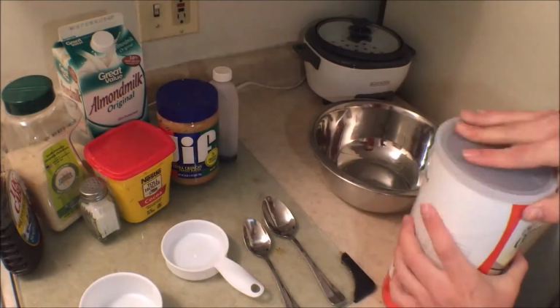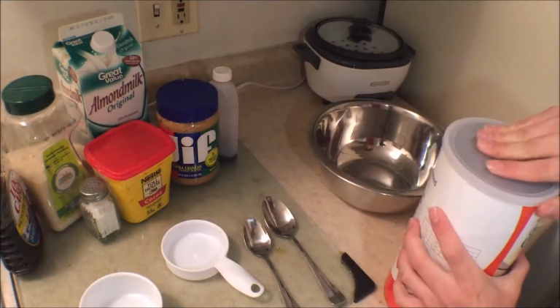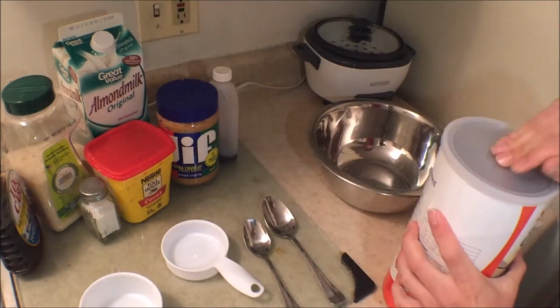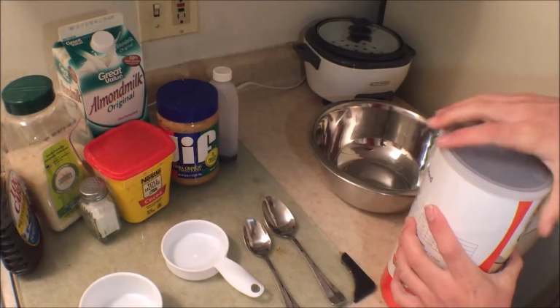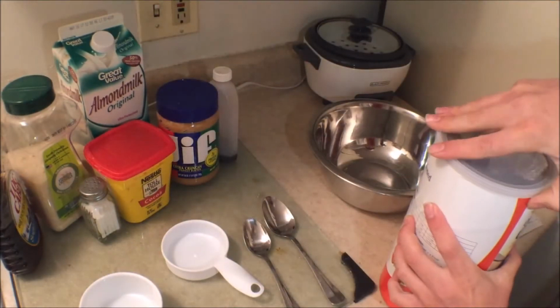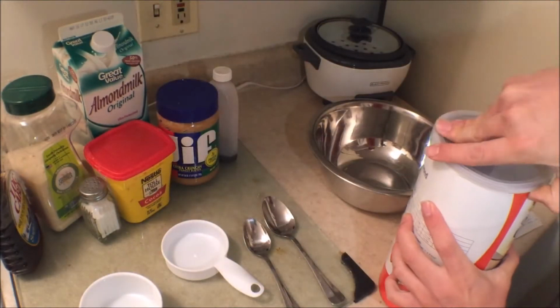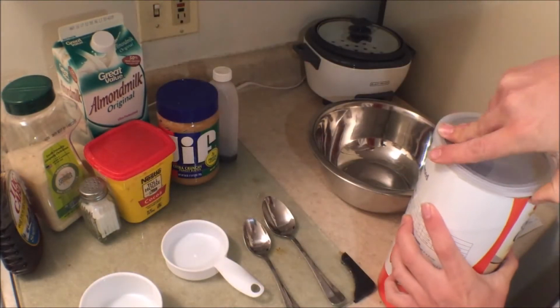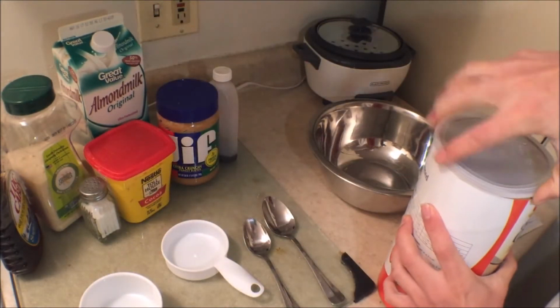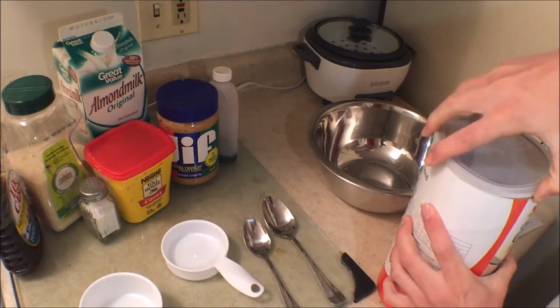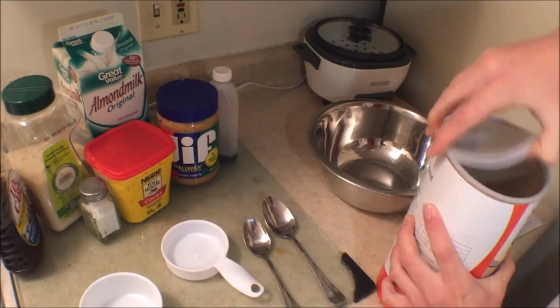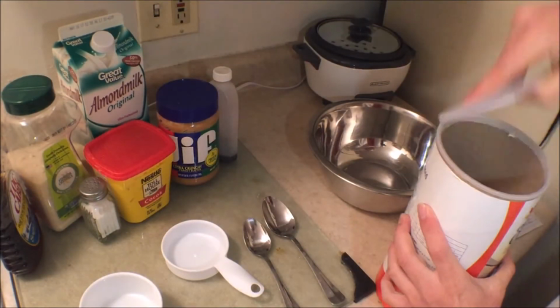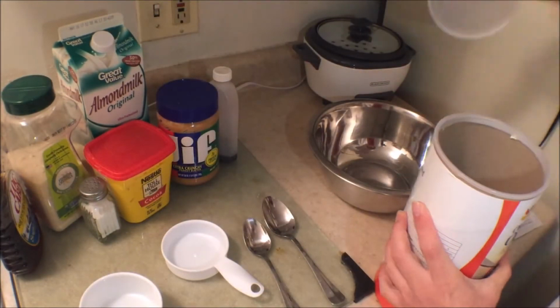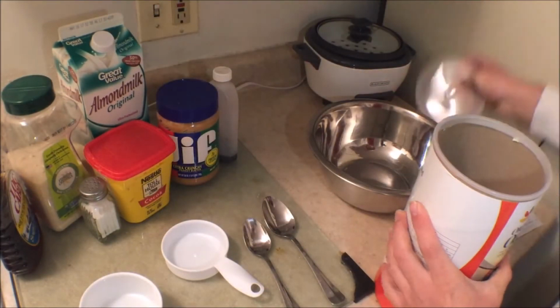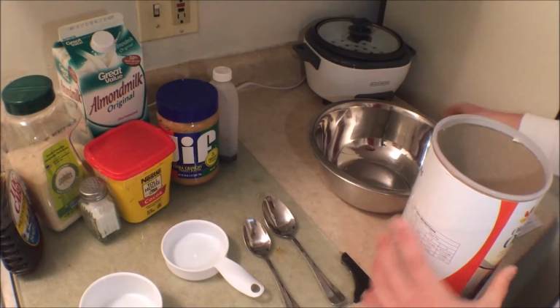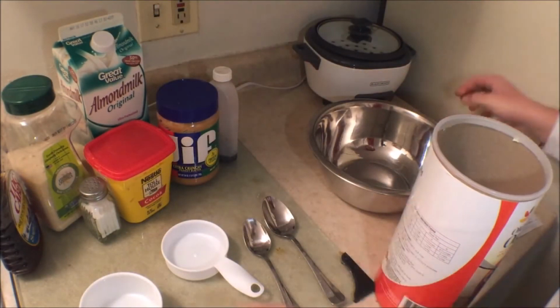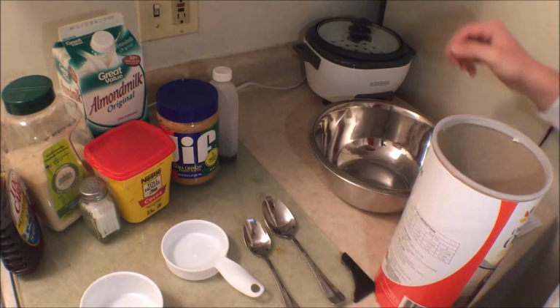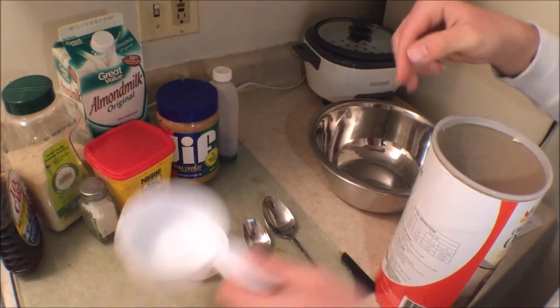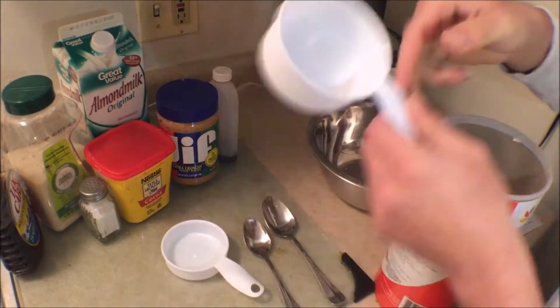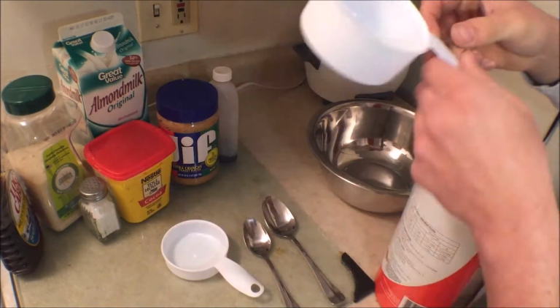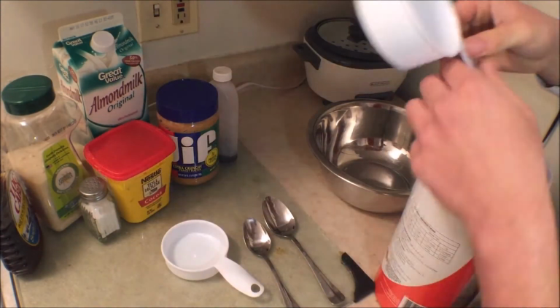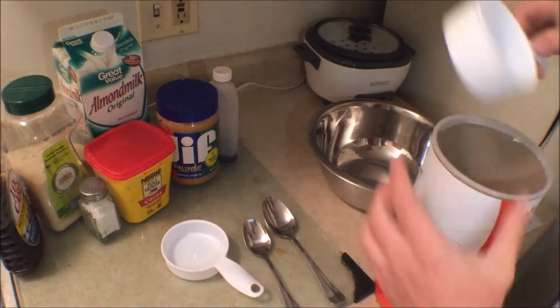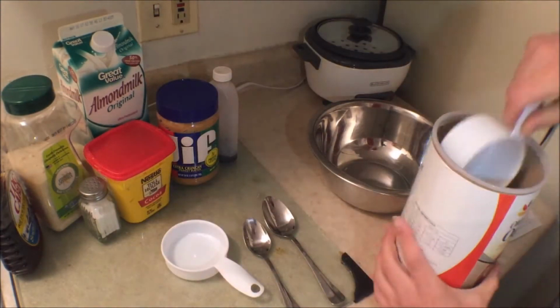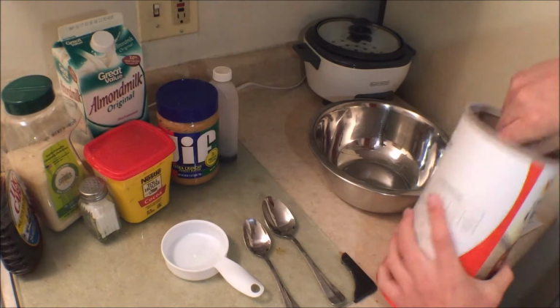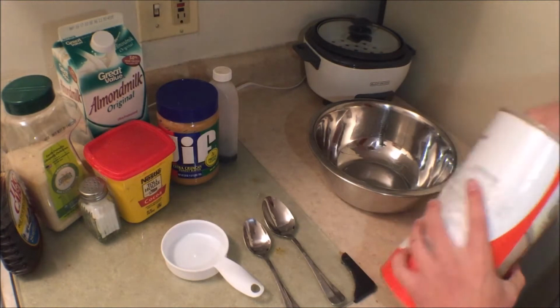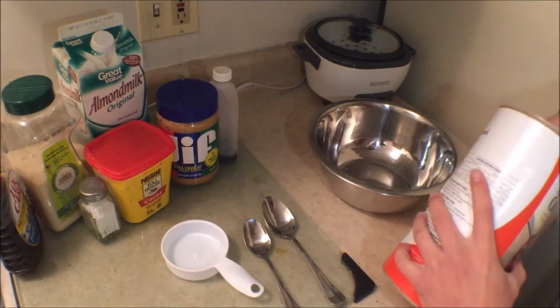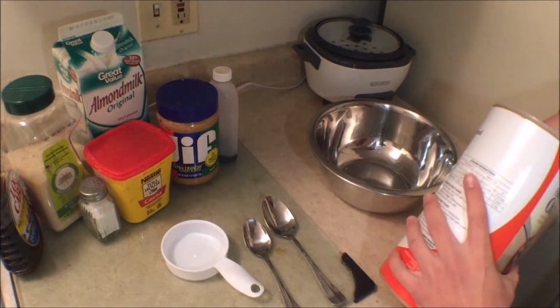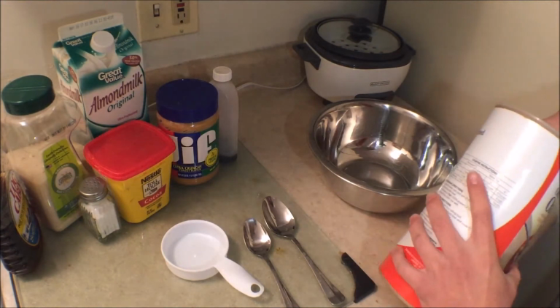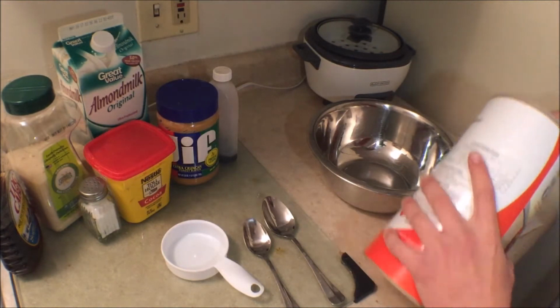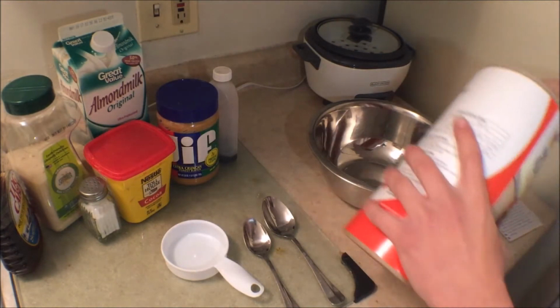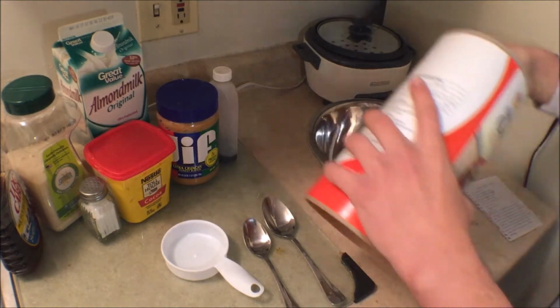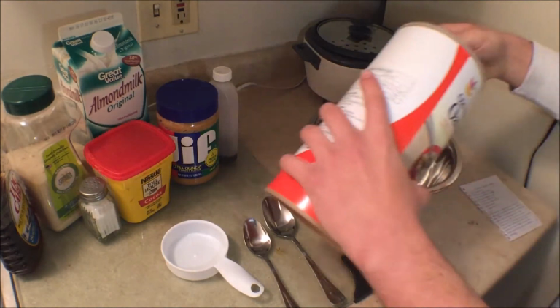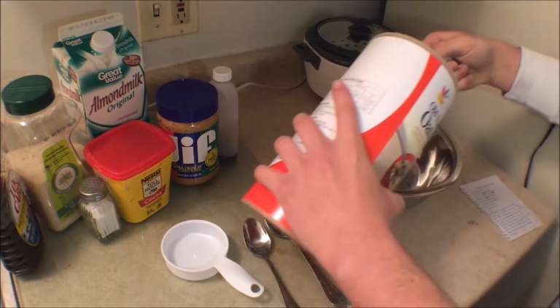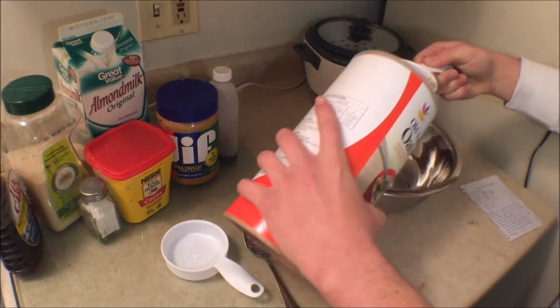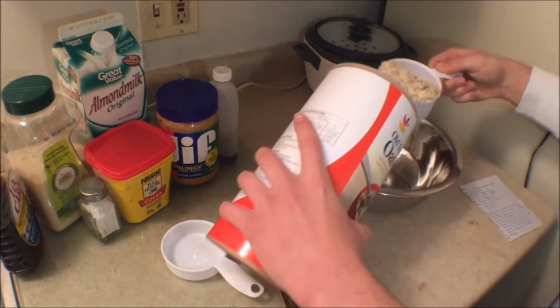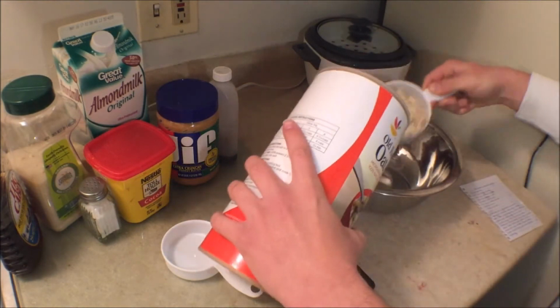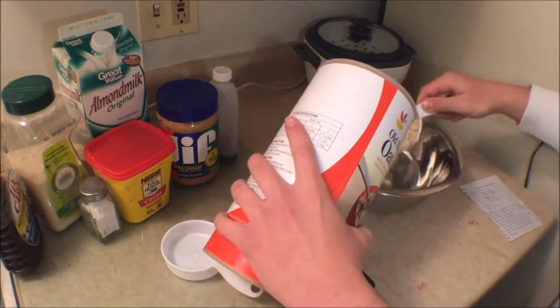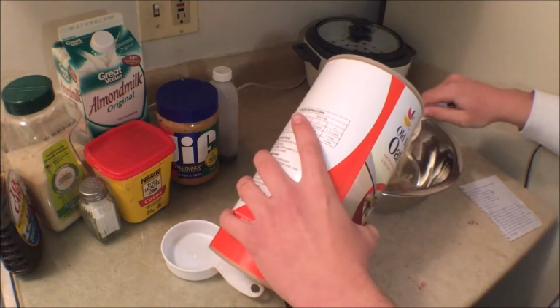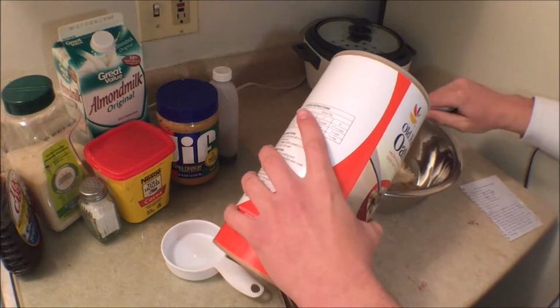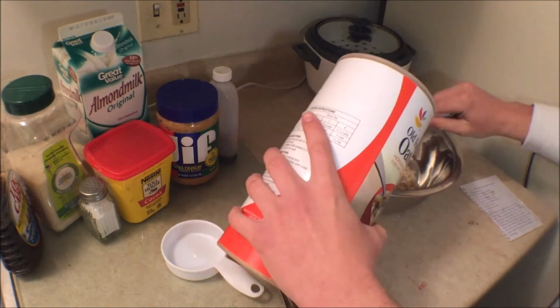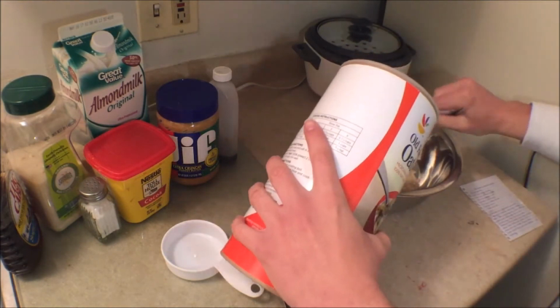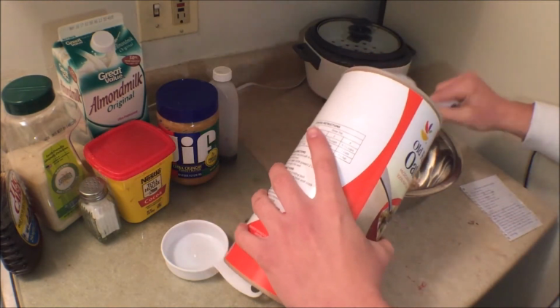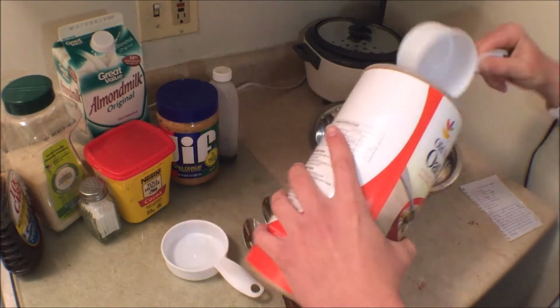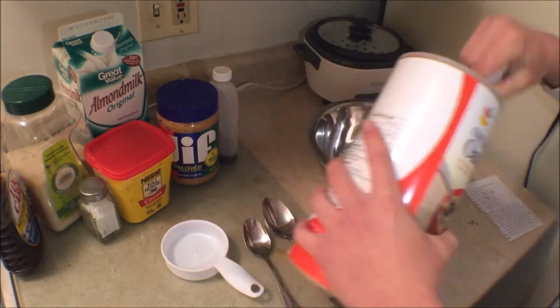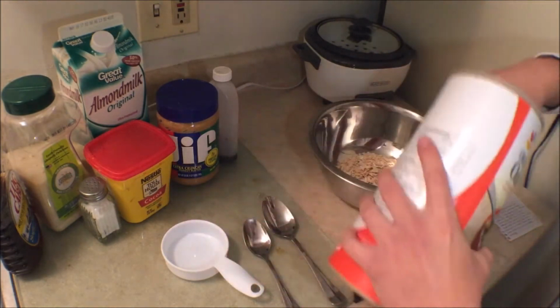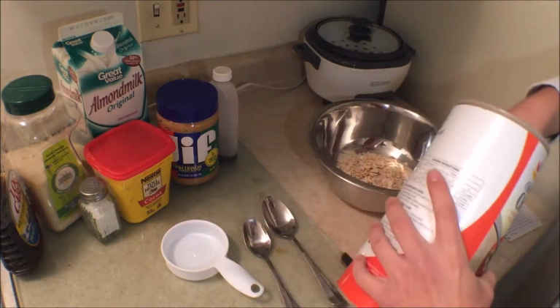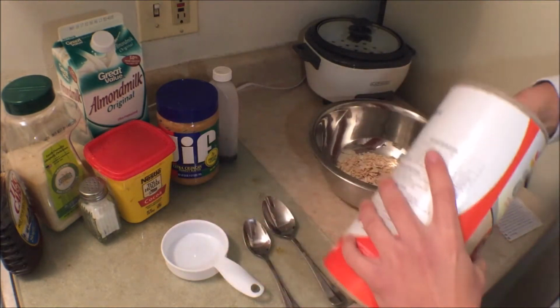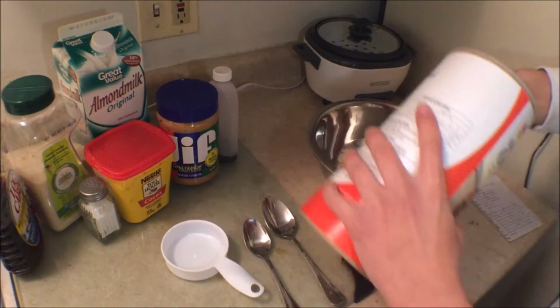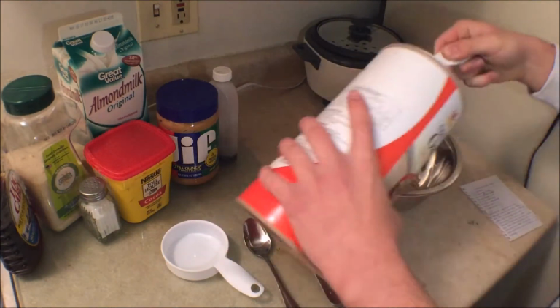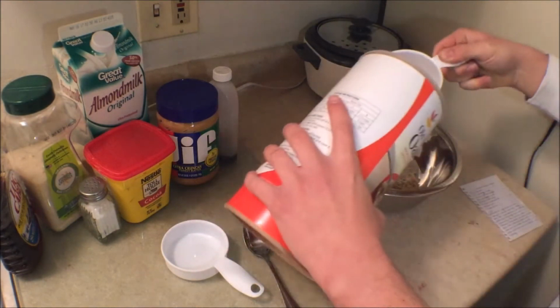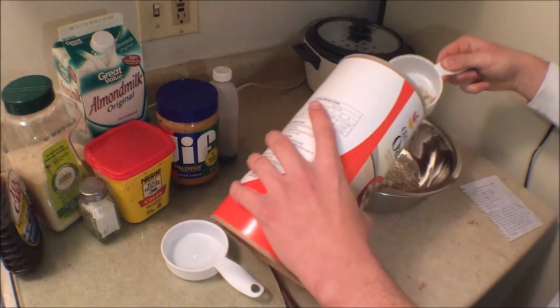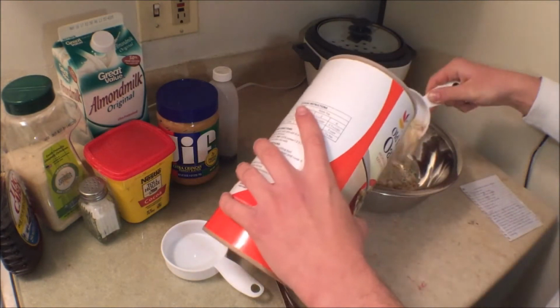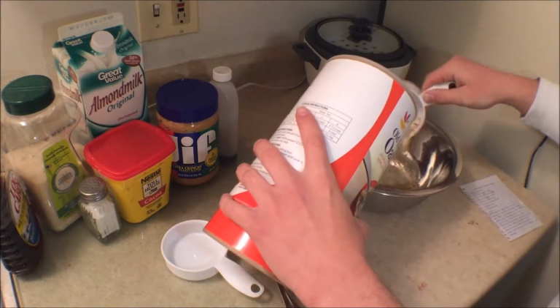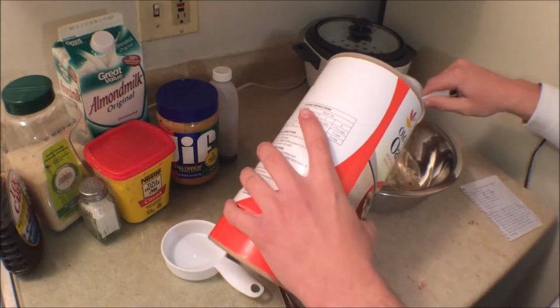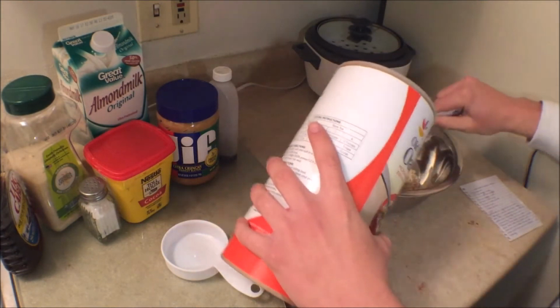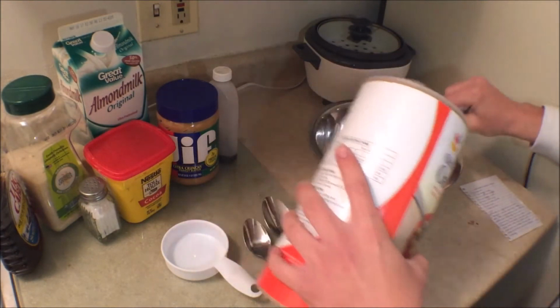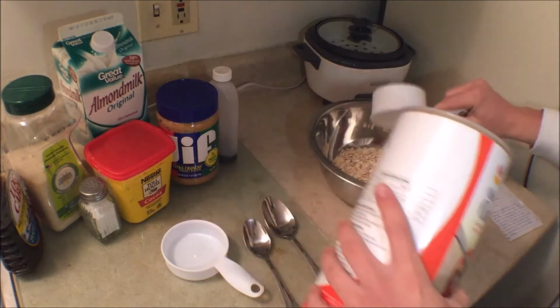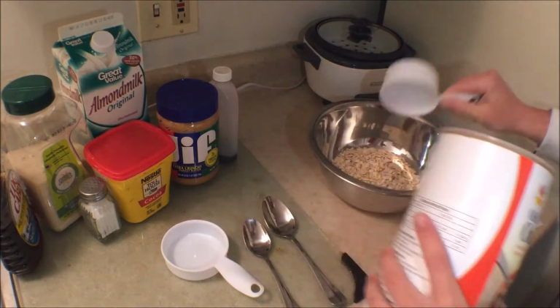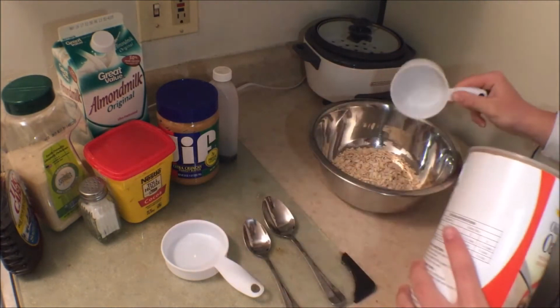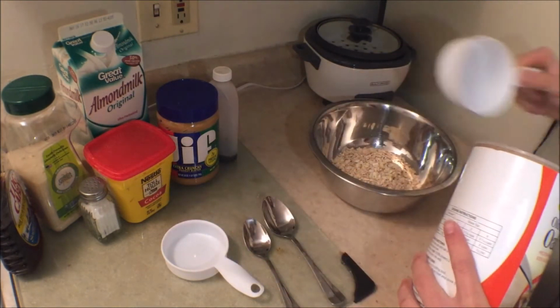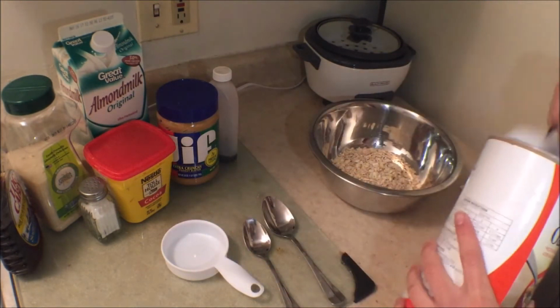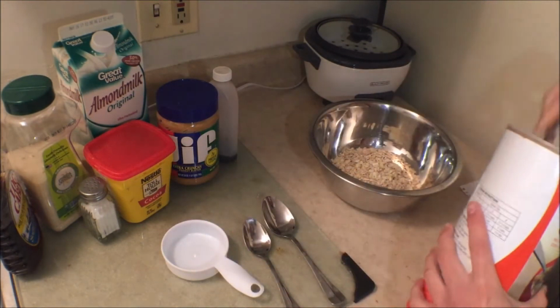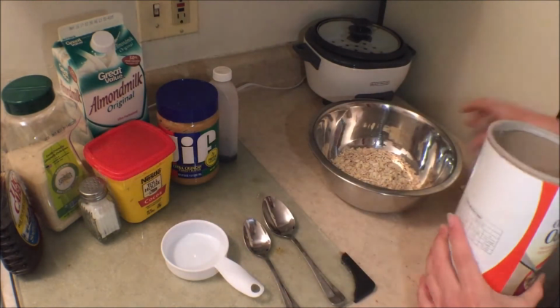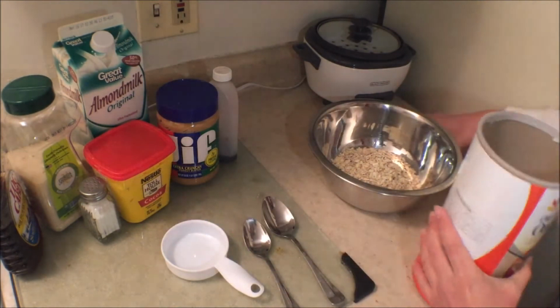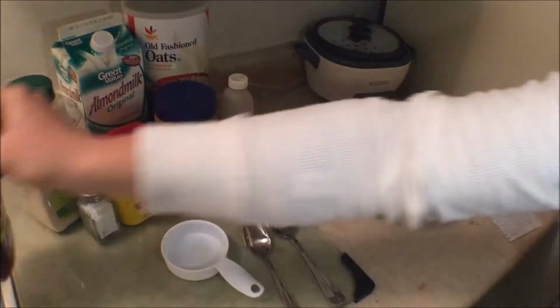We're starting out with oats. We're only going to do three-fourths of a cup of oats, and the oats is a big thing because of course that makes the cookiness.